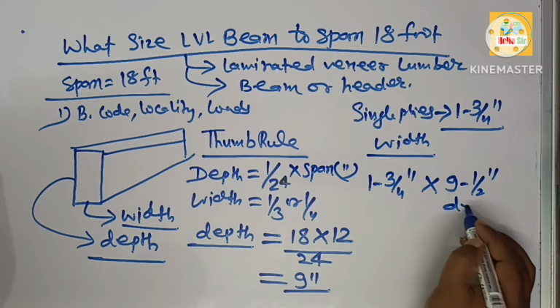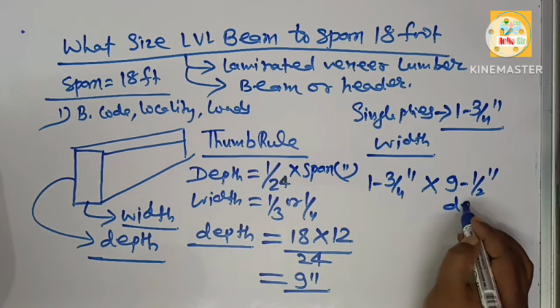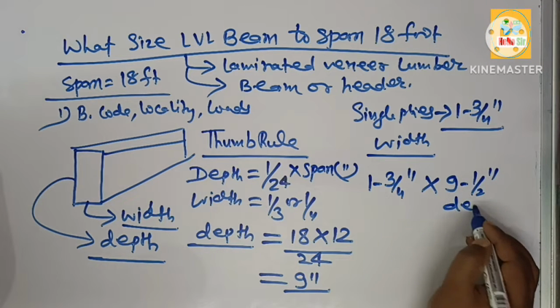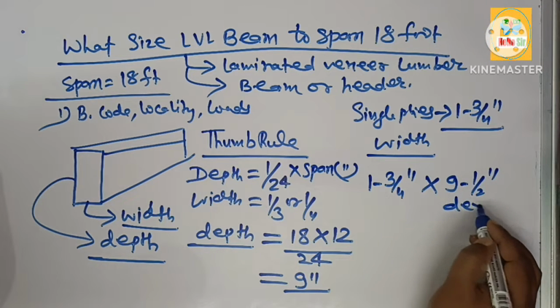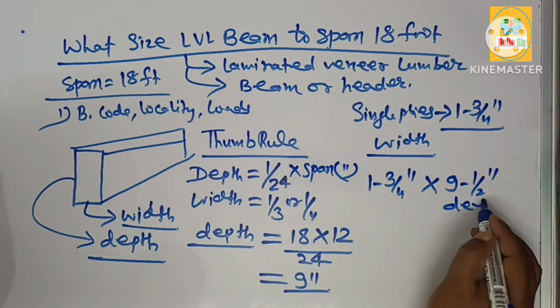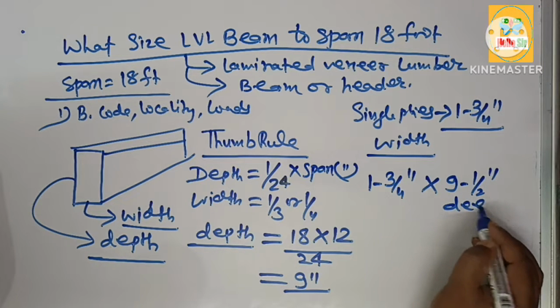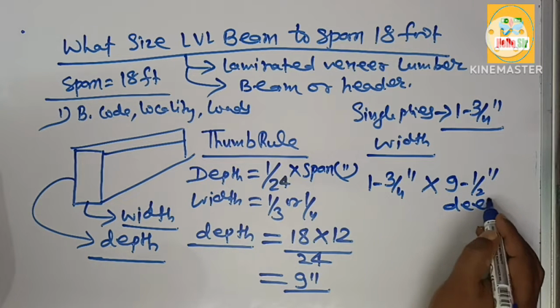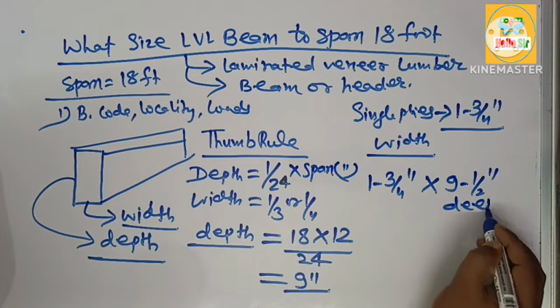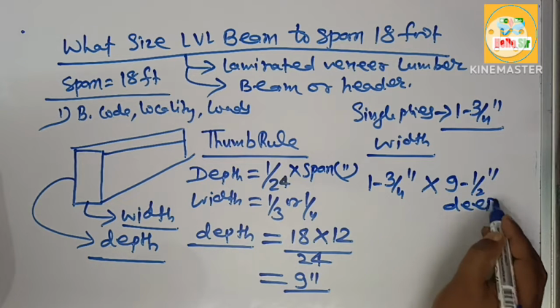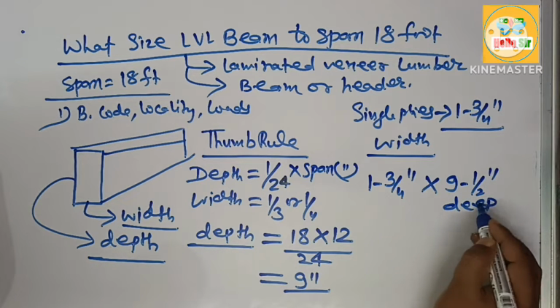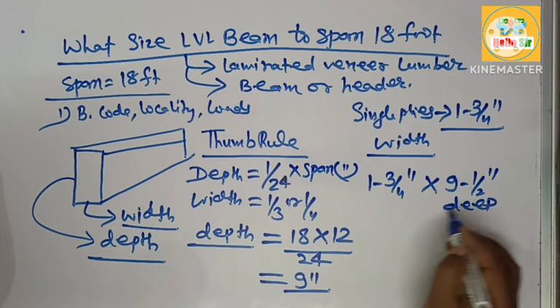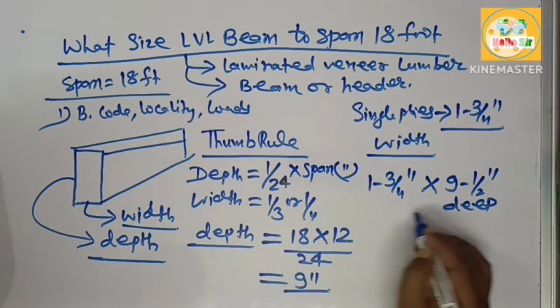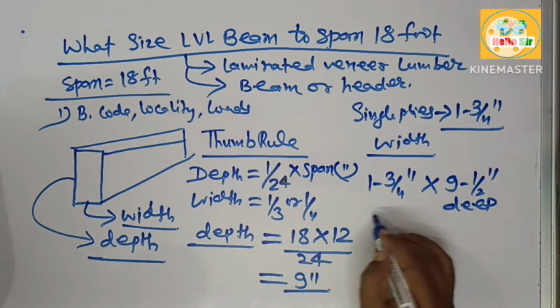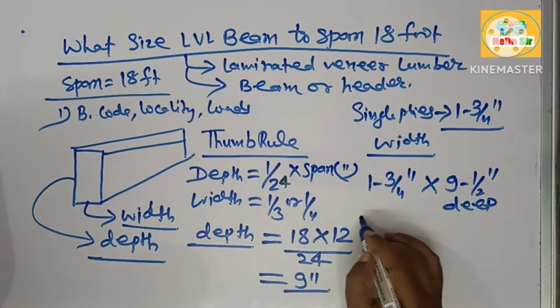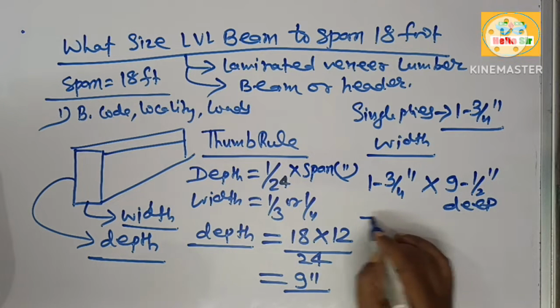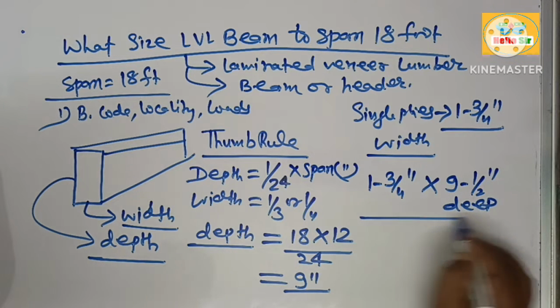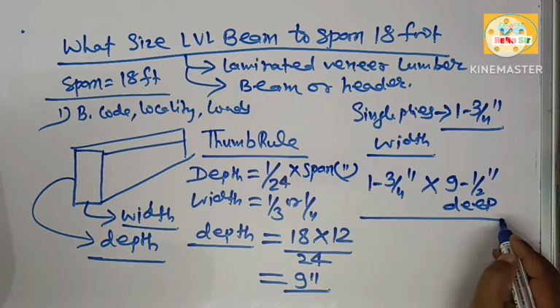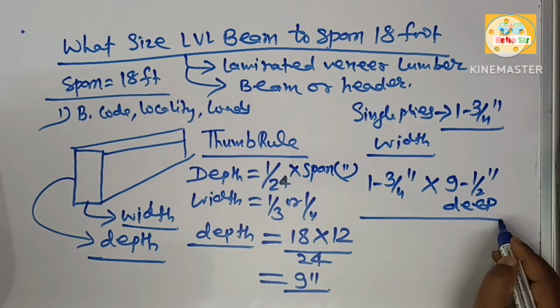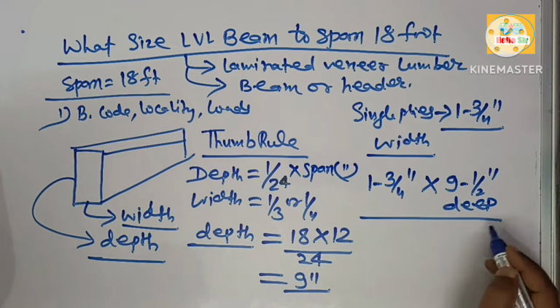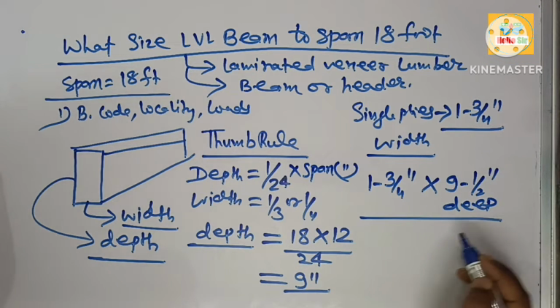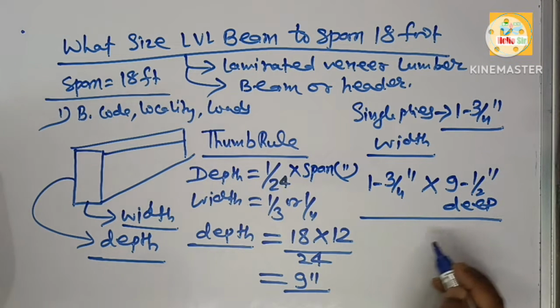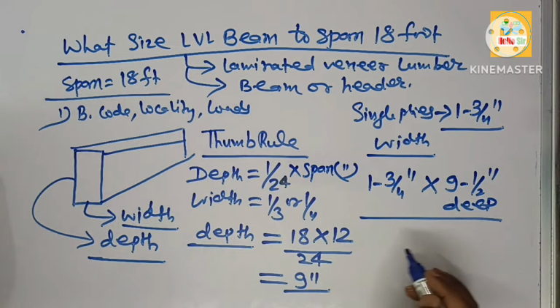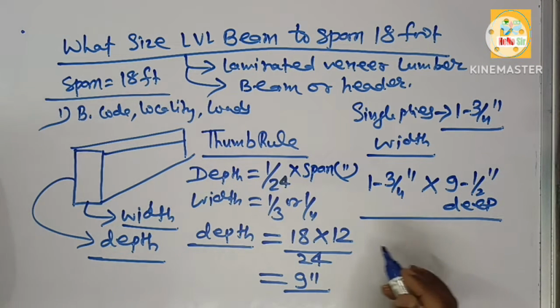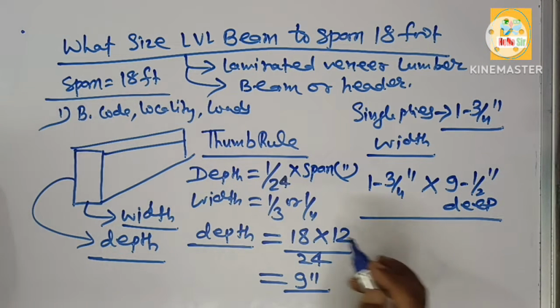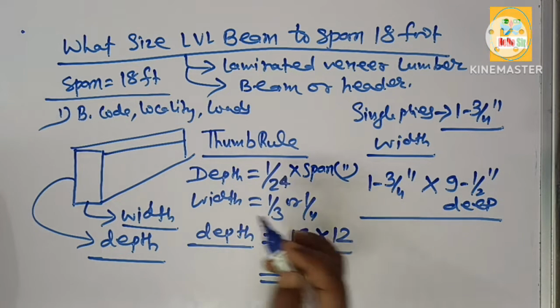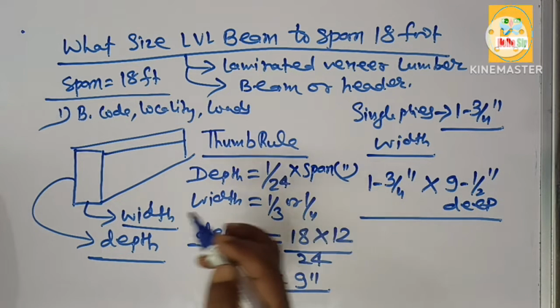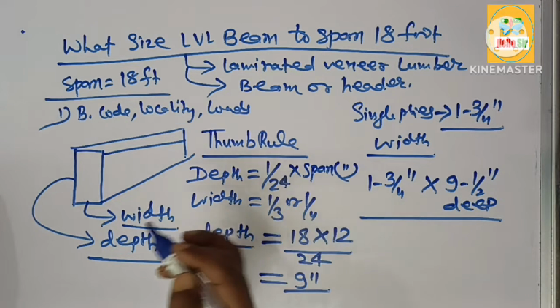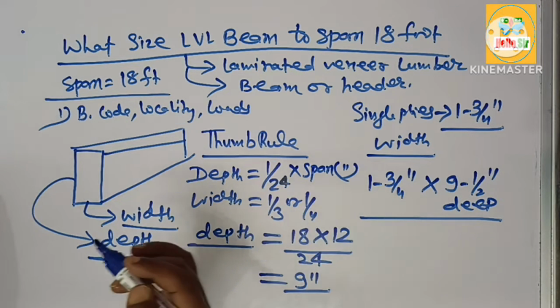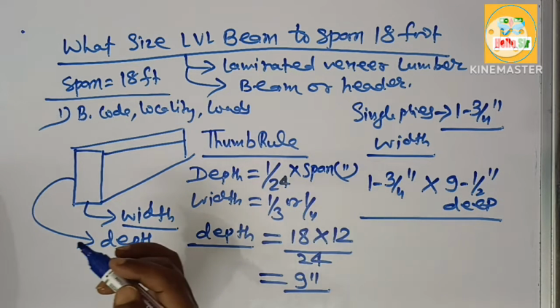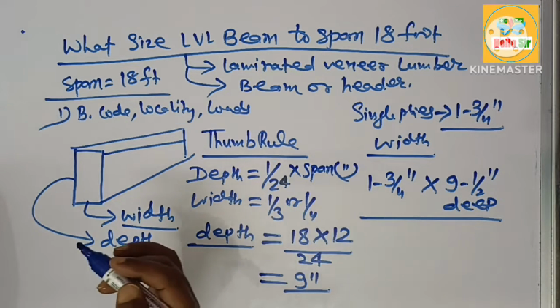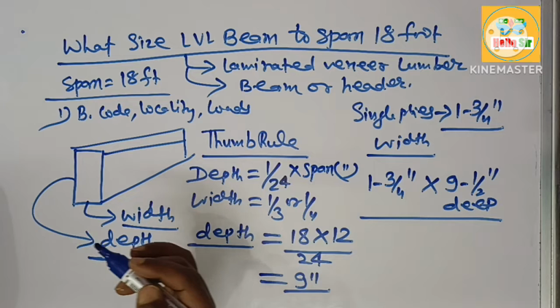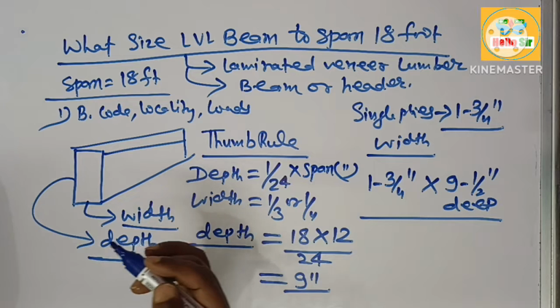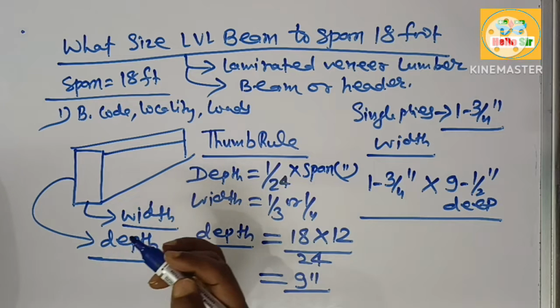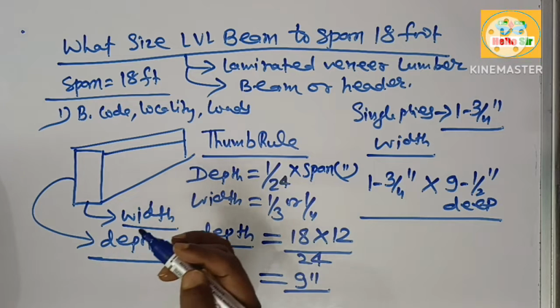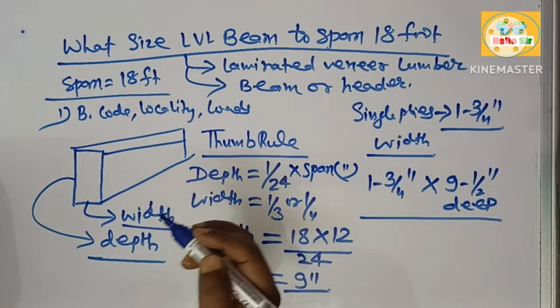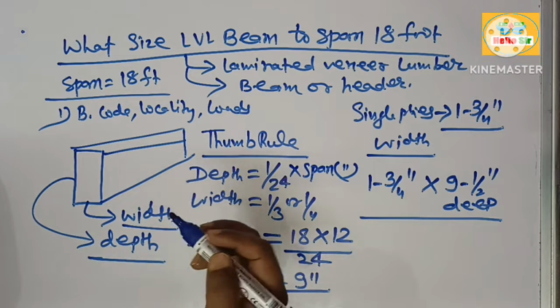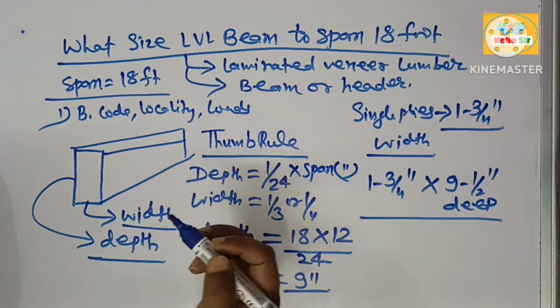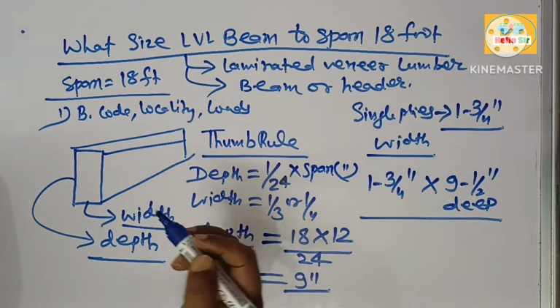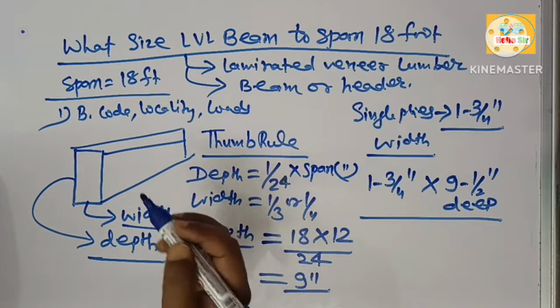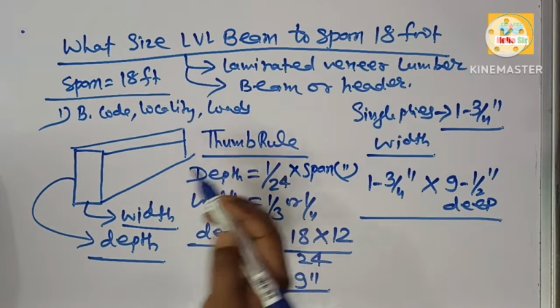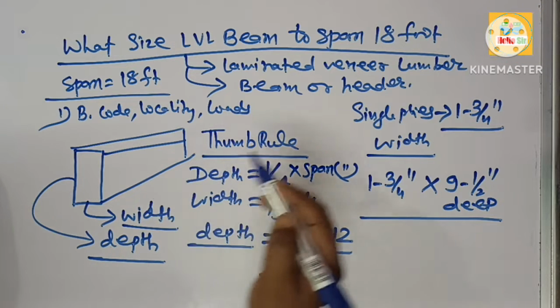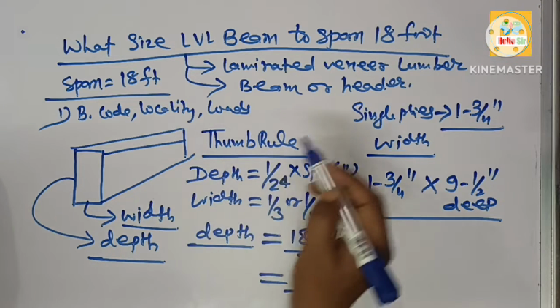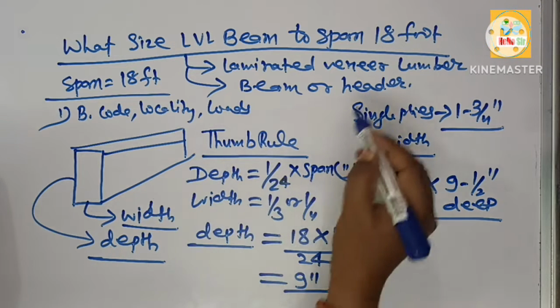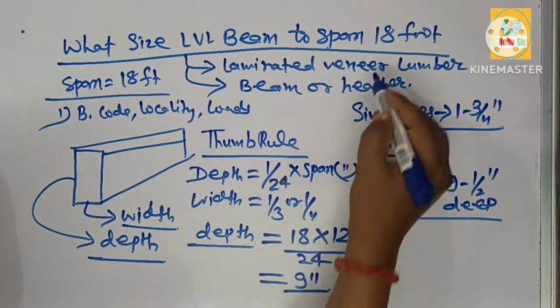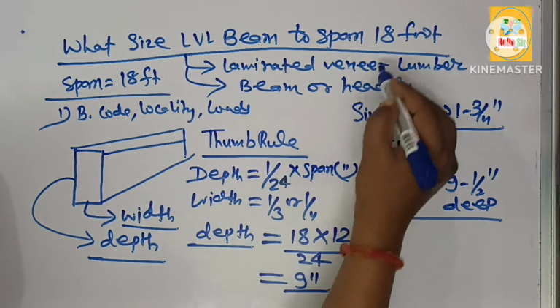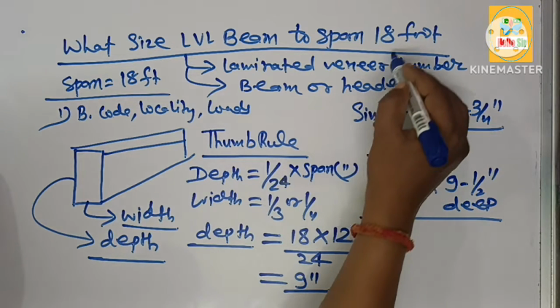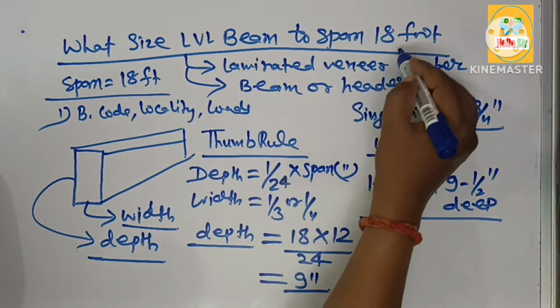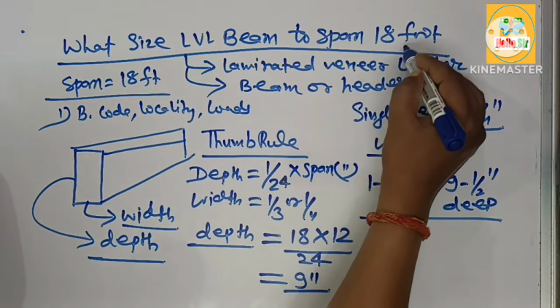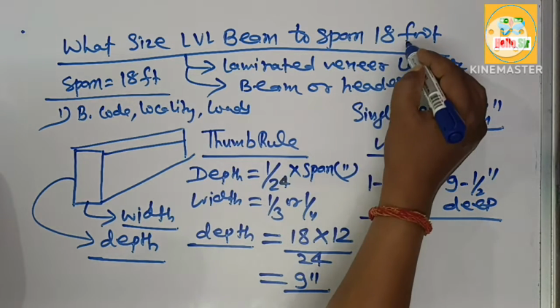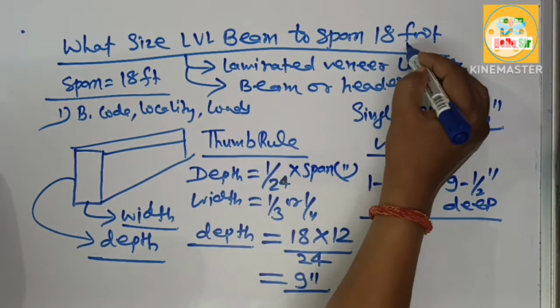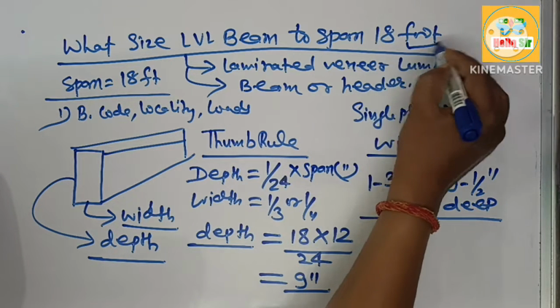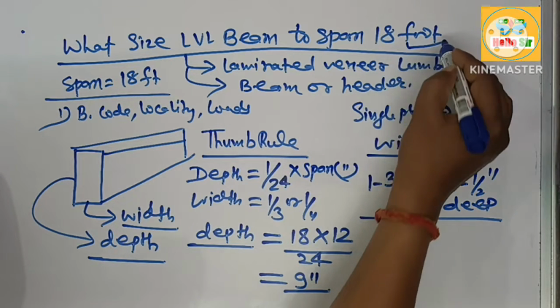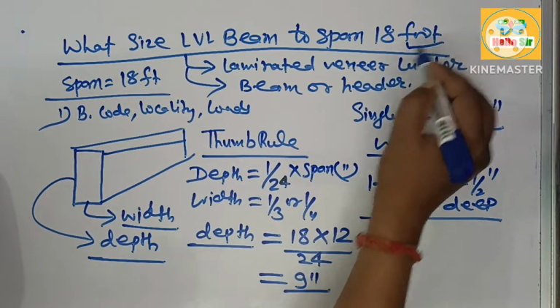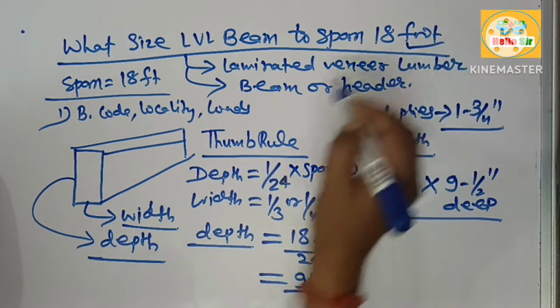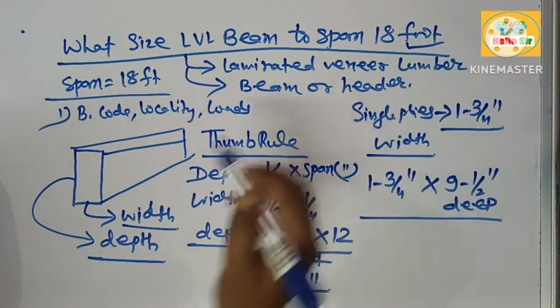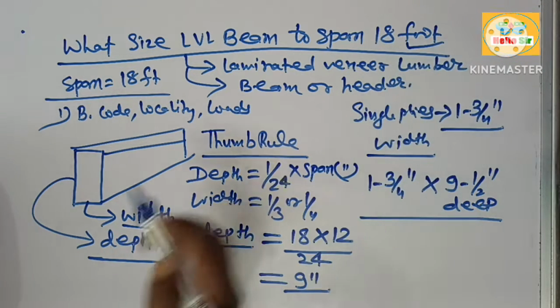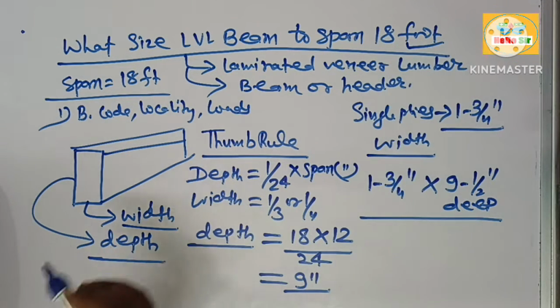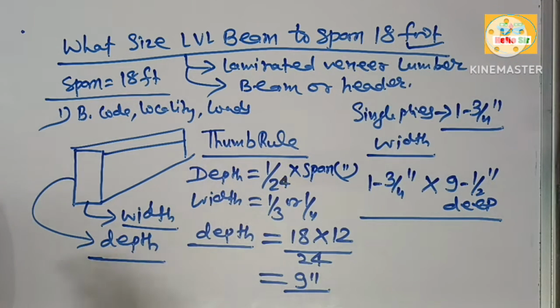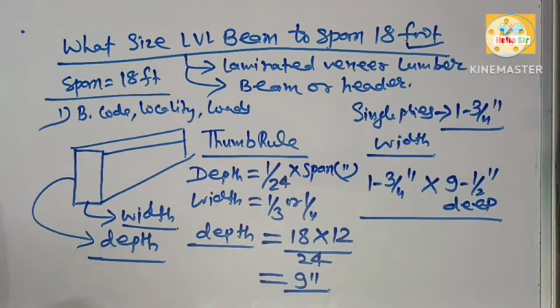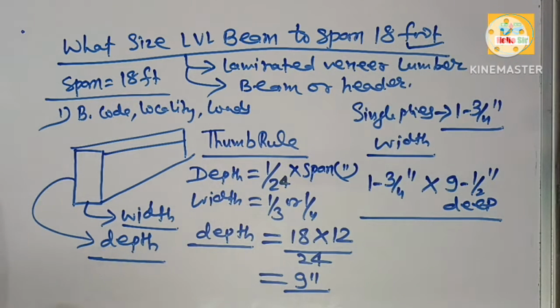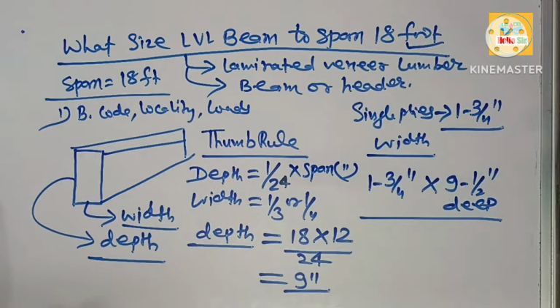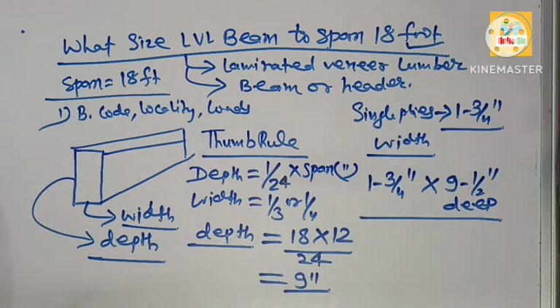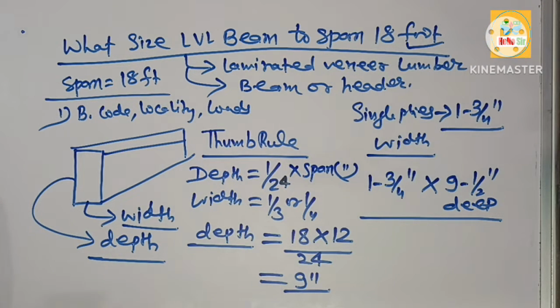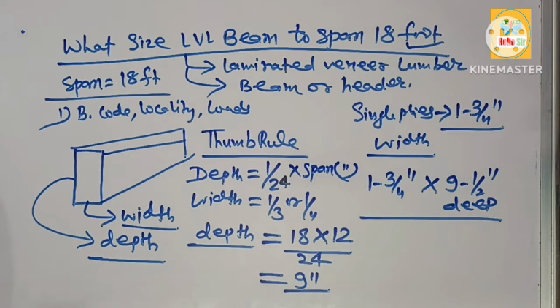This will be the LVL beam size required to span 18 feet. Thank you.